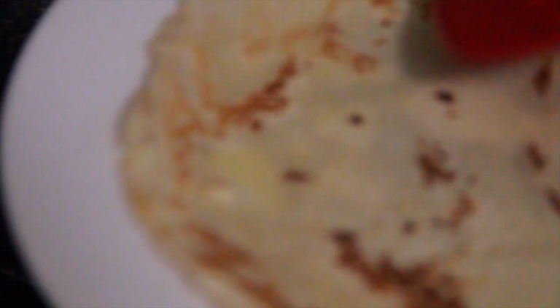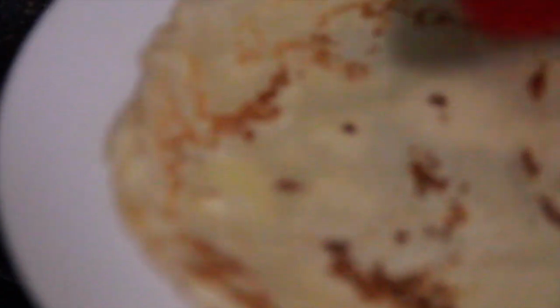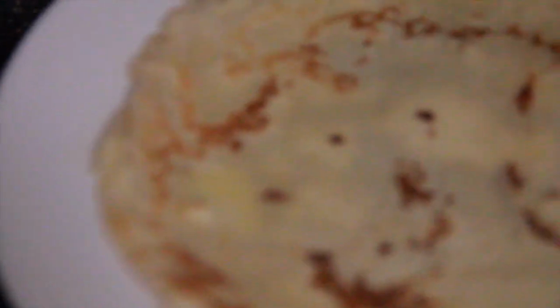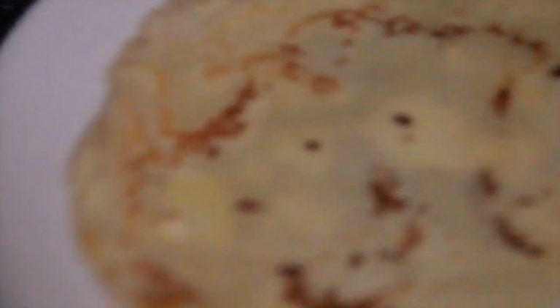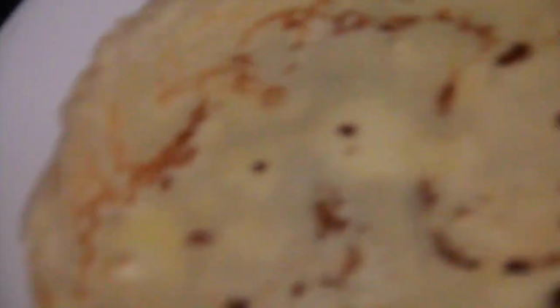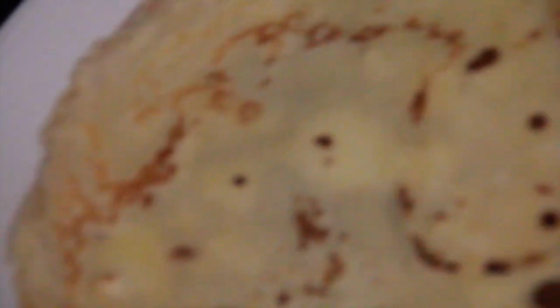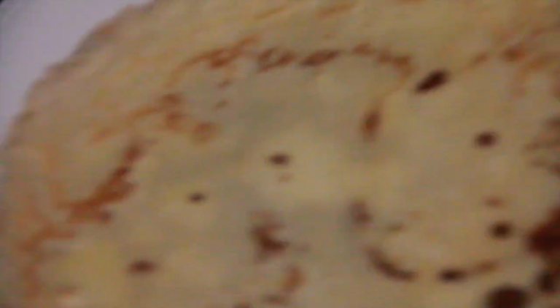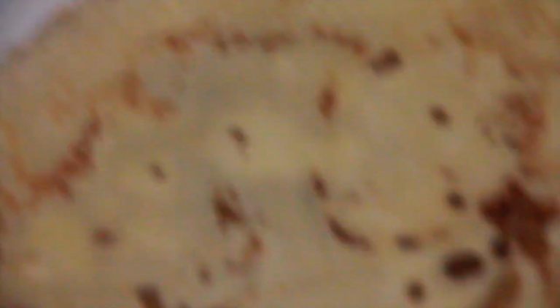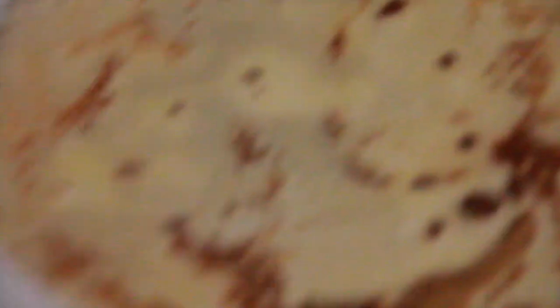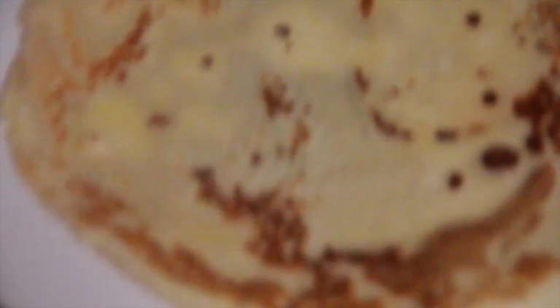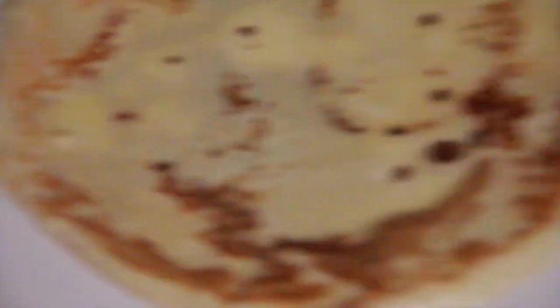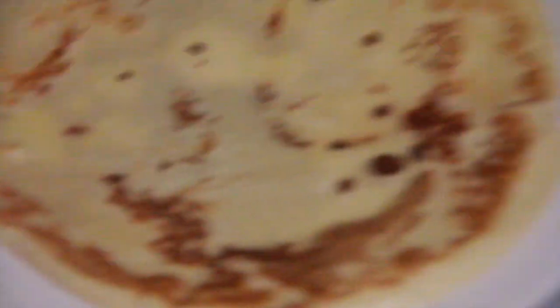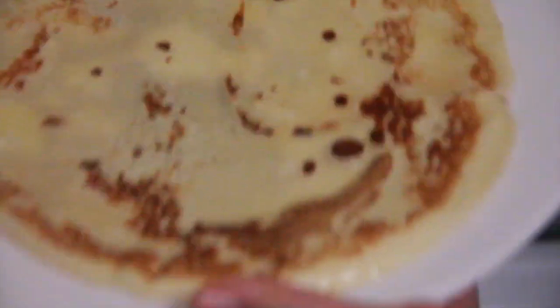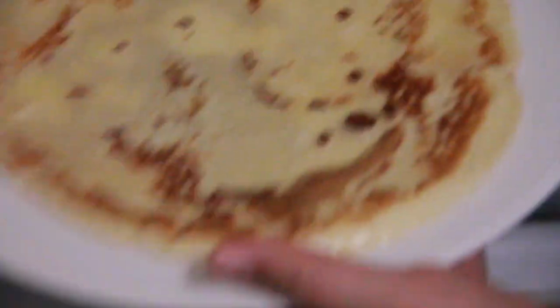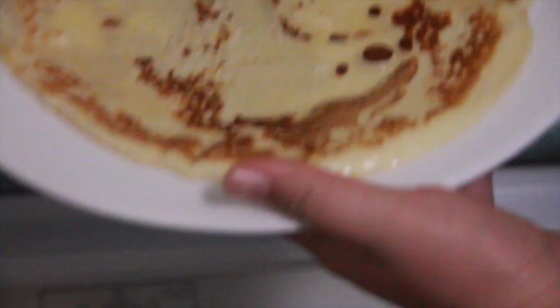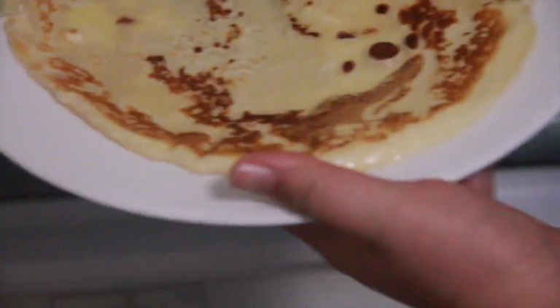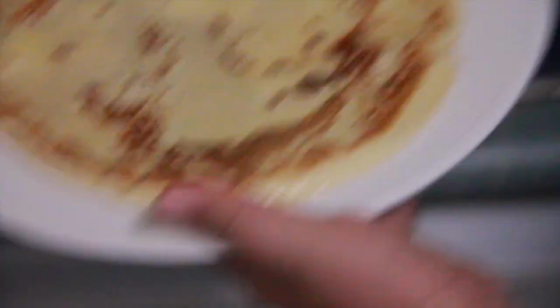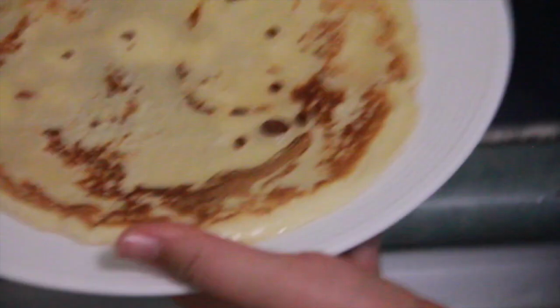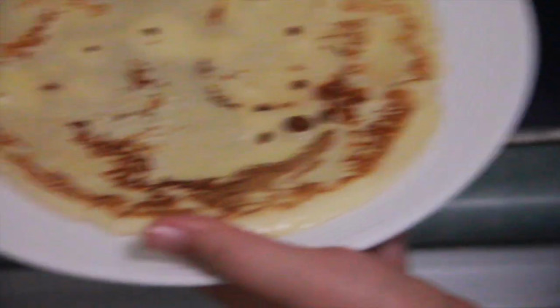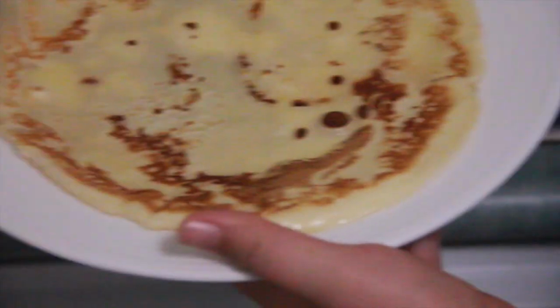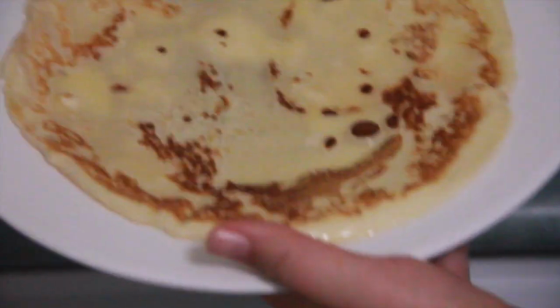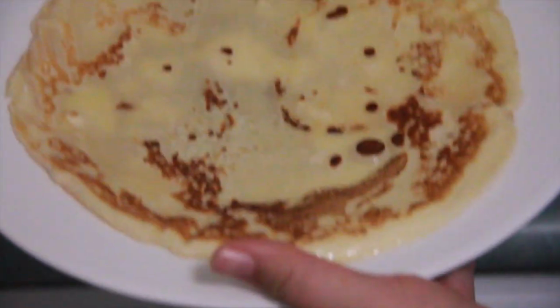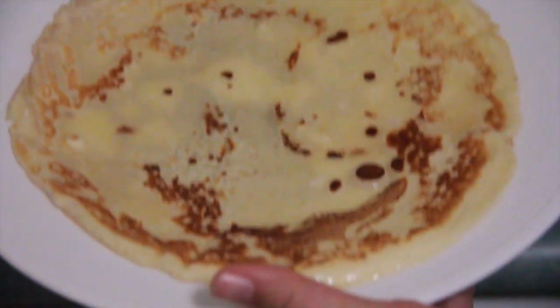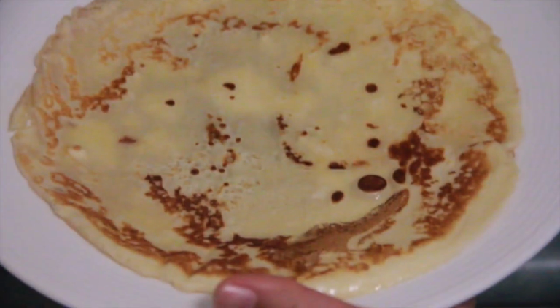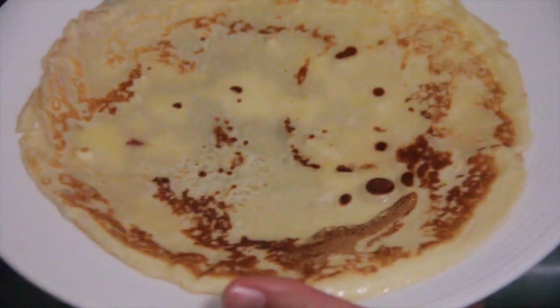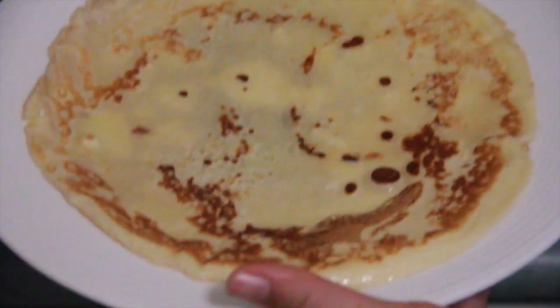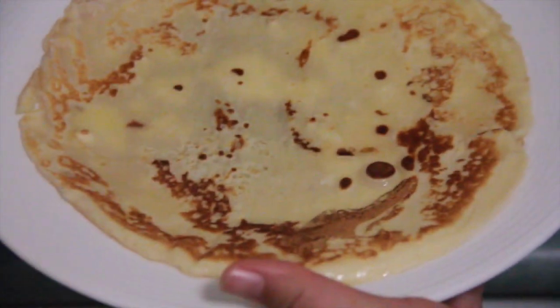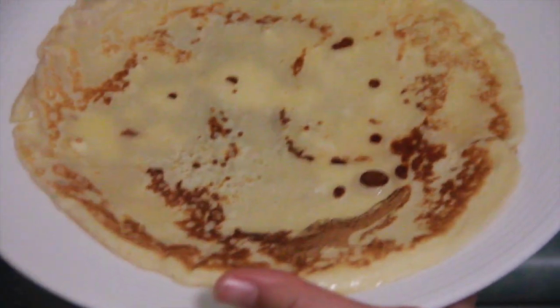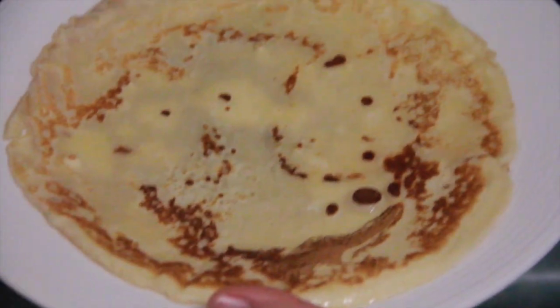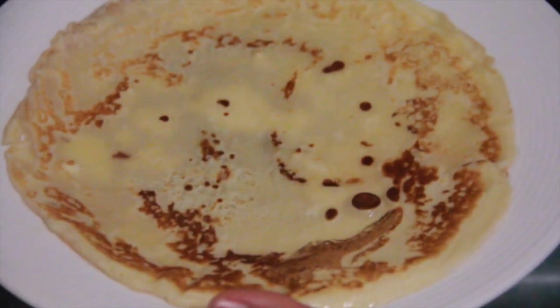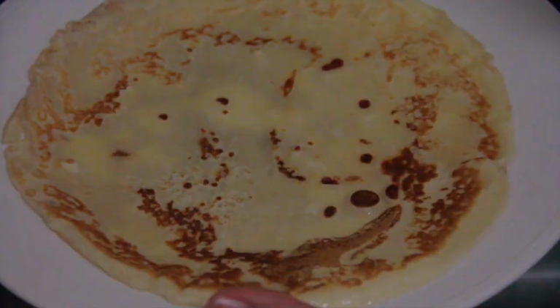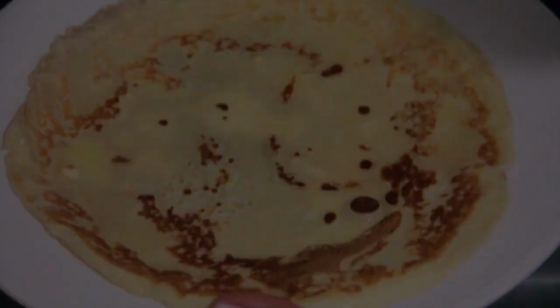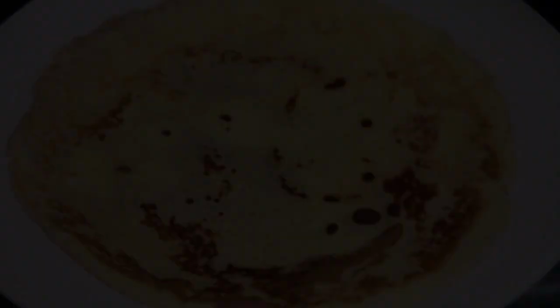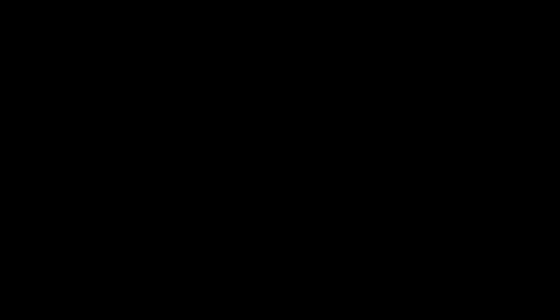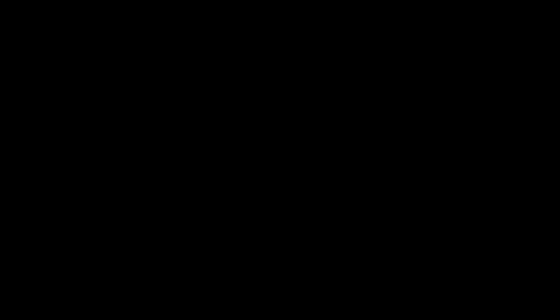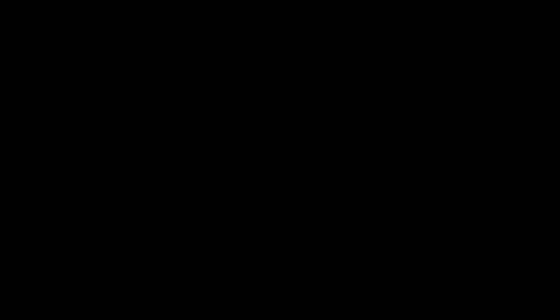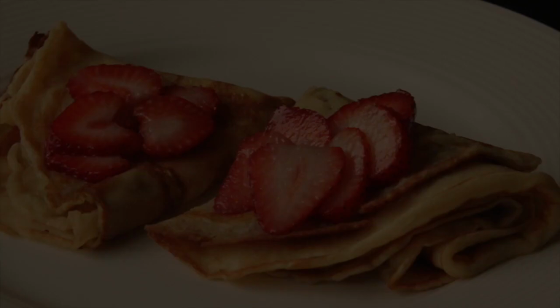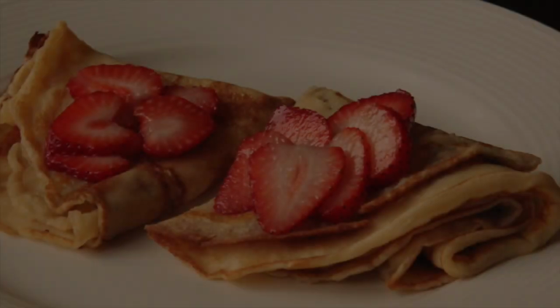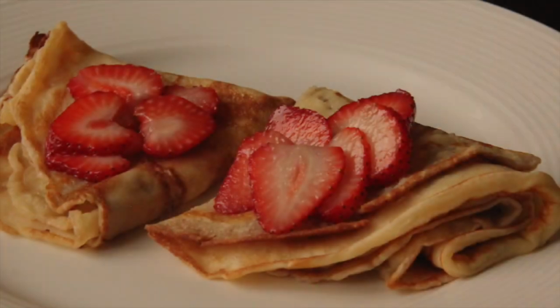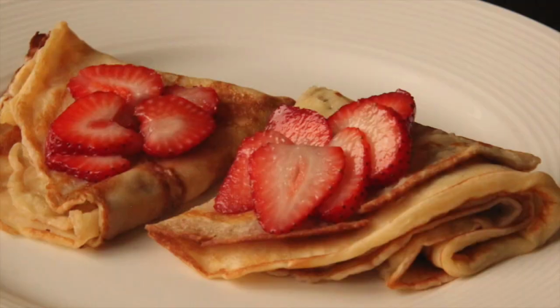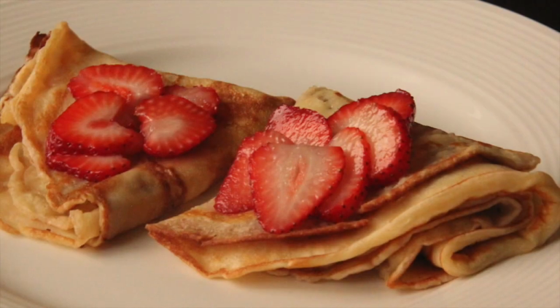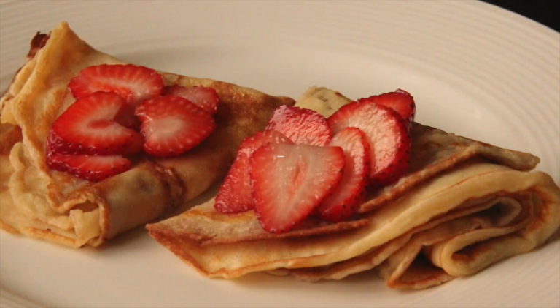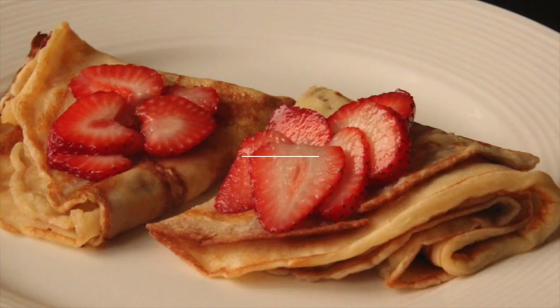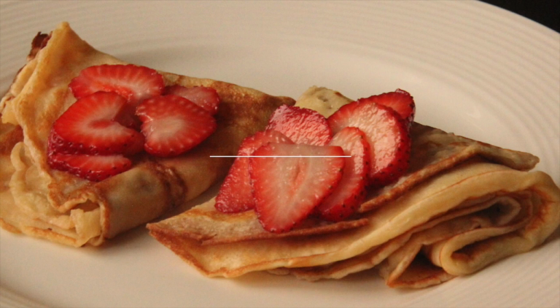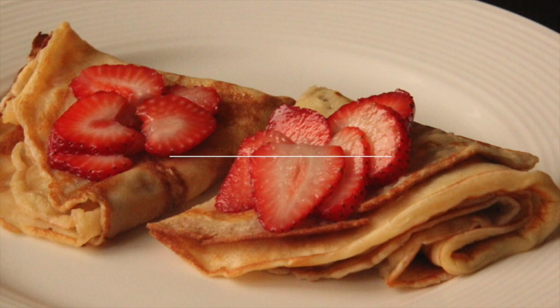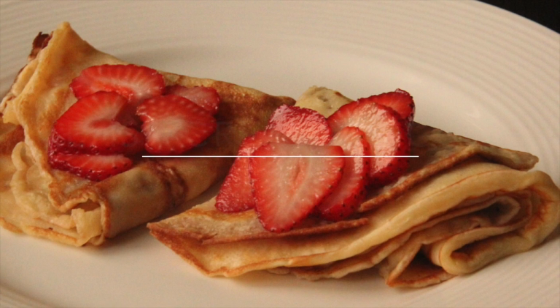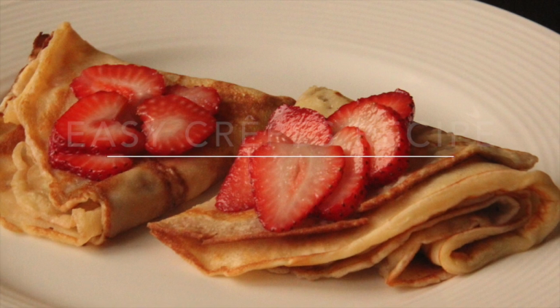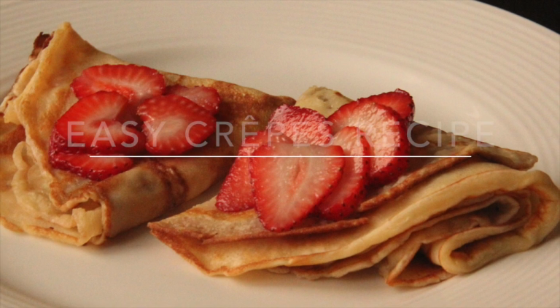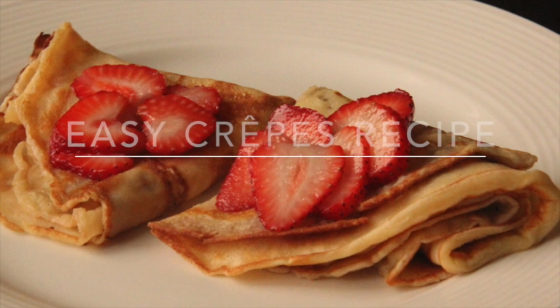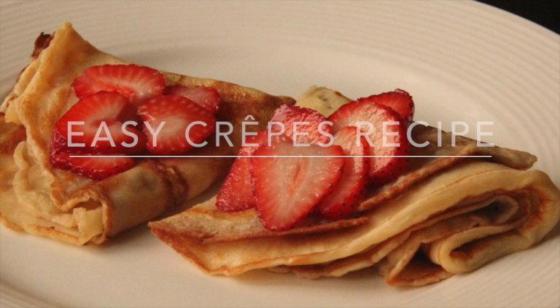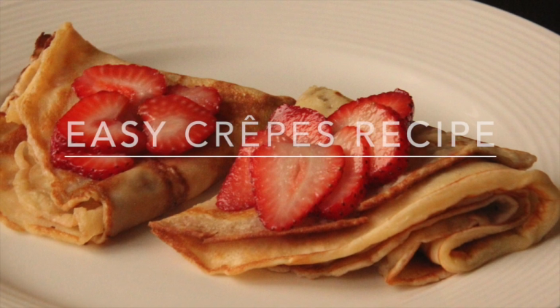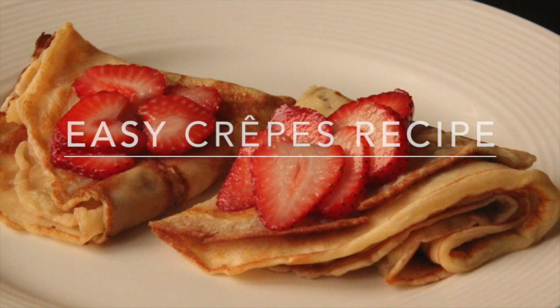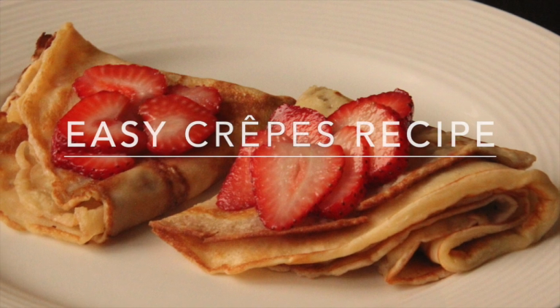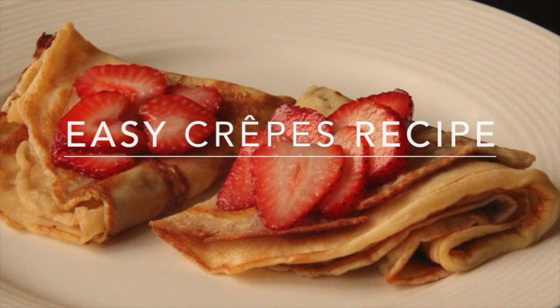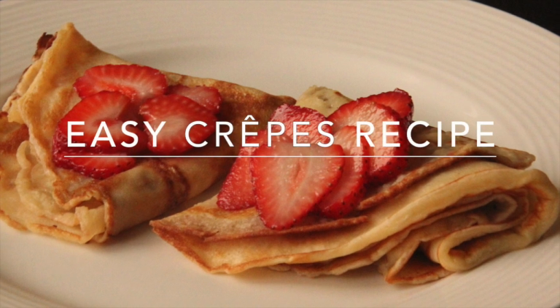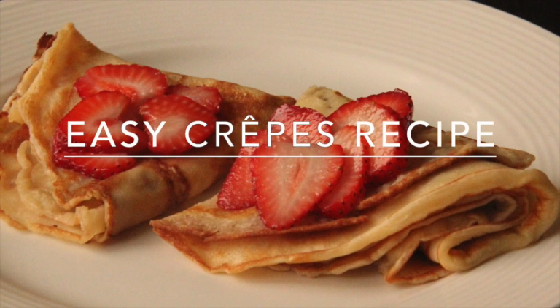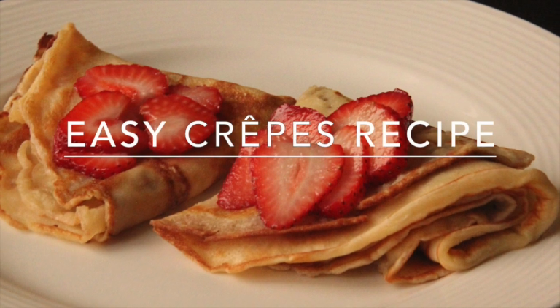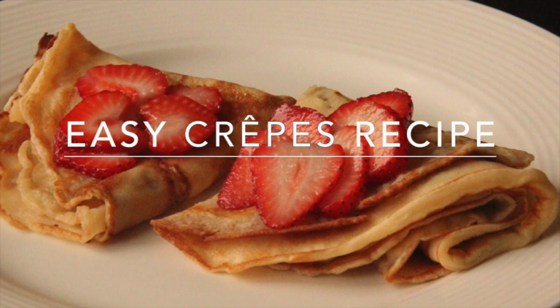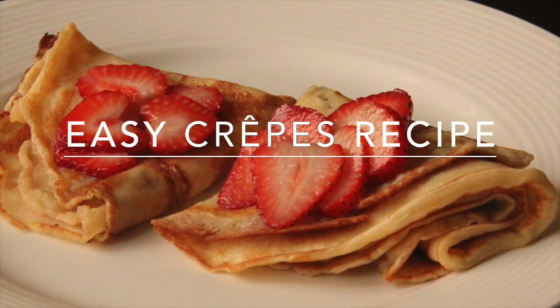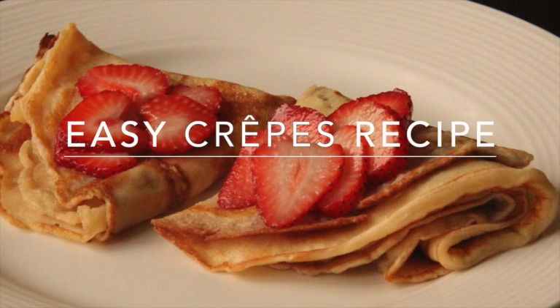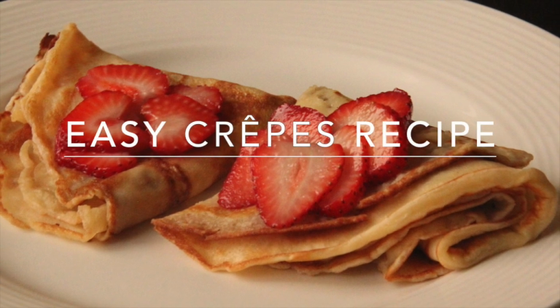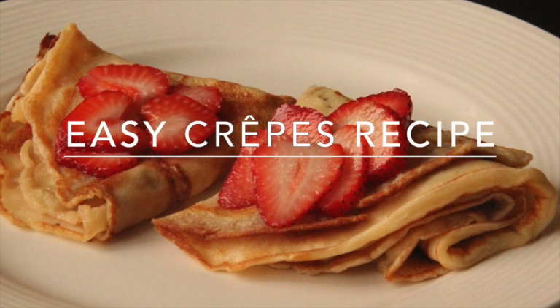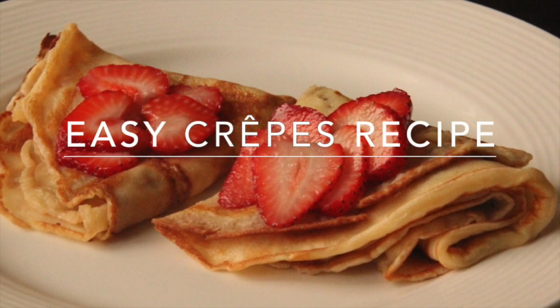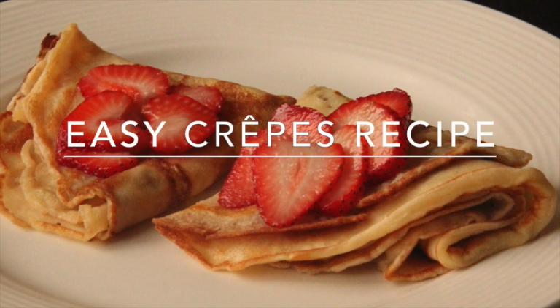When both sides have browned, our crepes are ready. Enjoy your wonderful, yummy crepes!